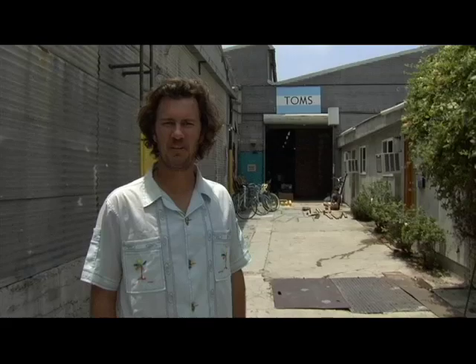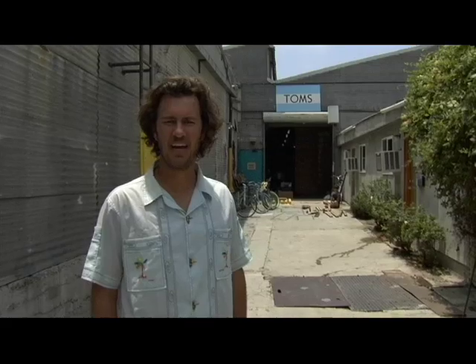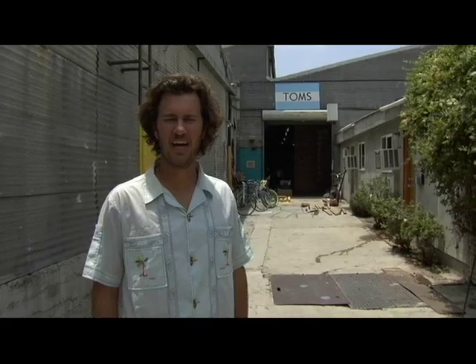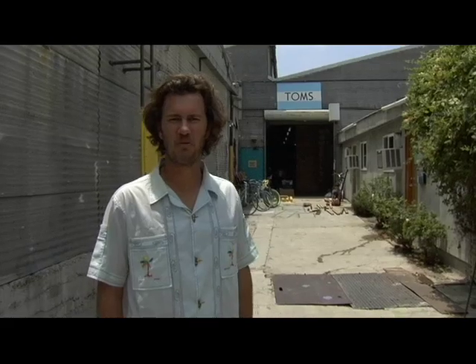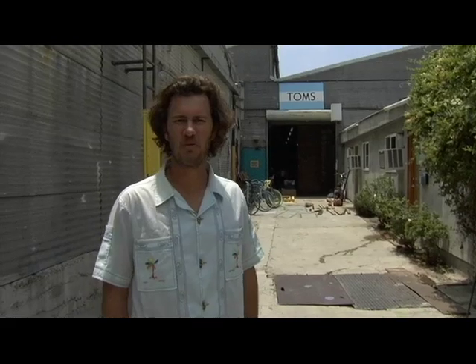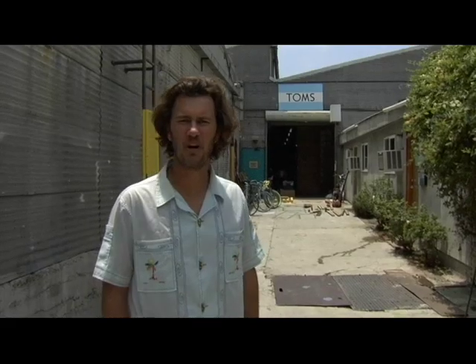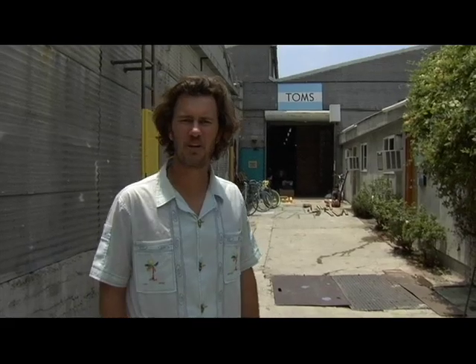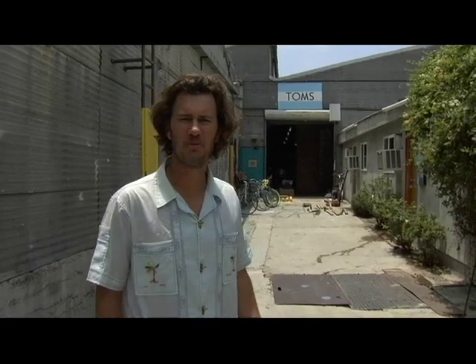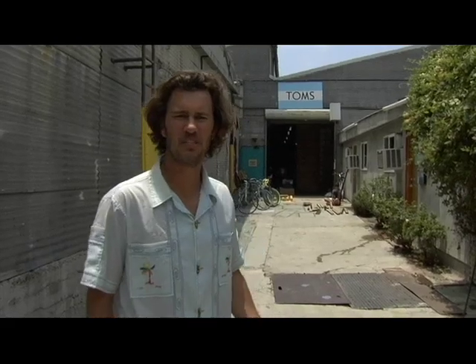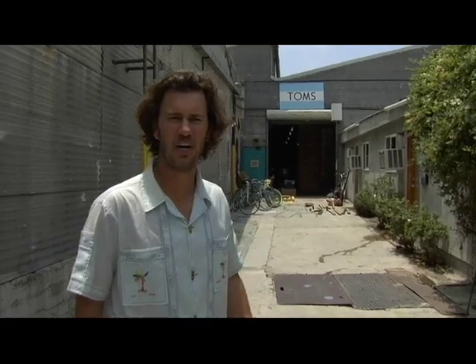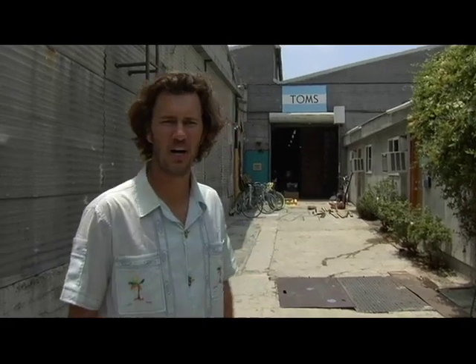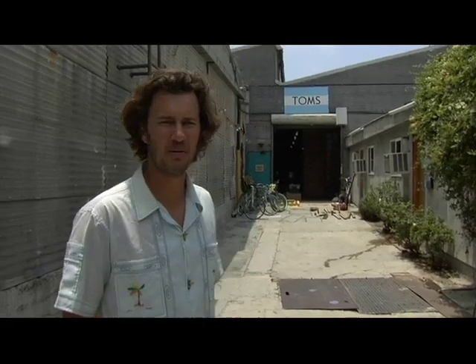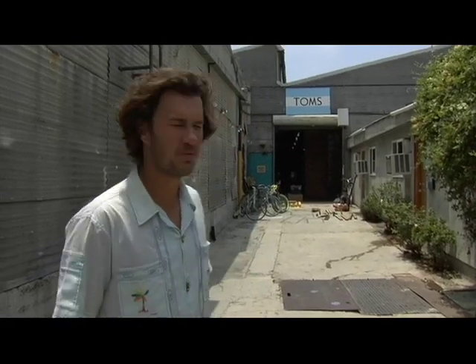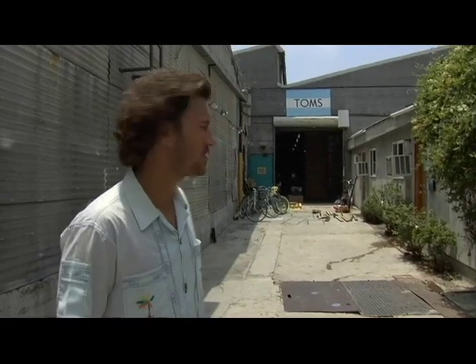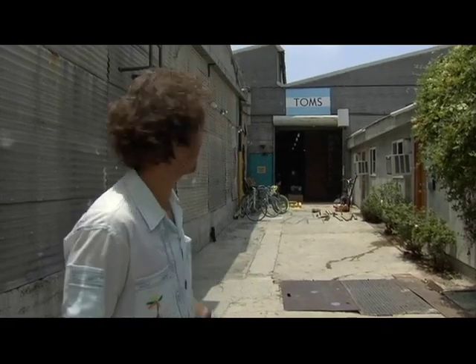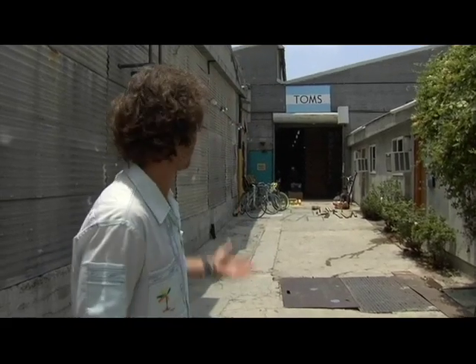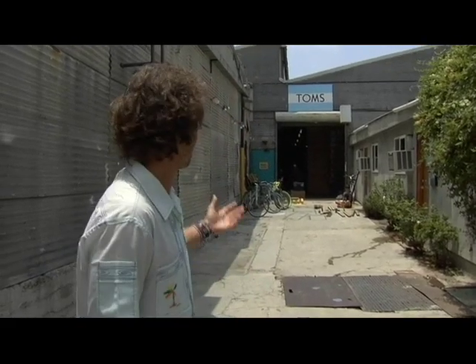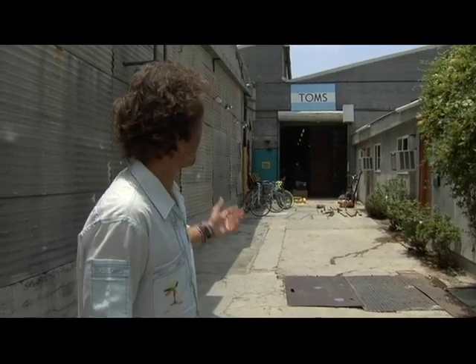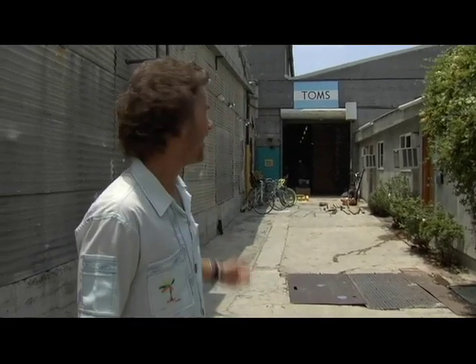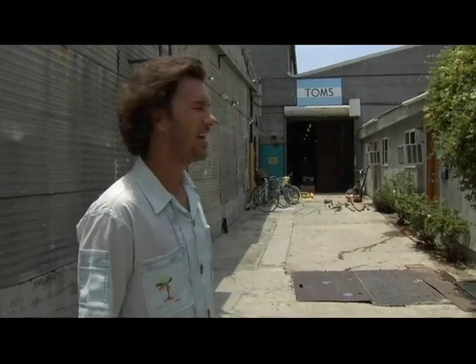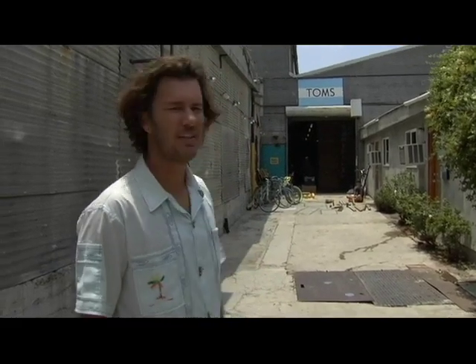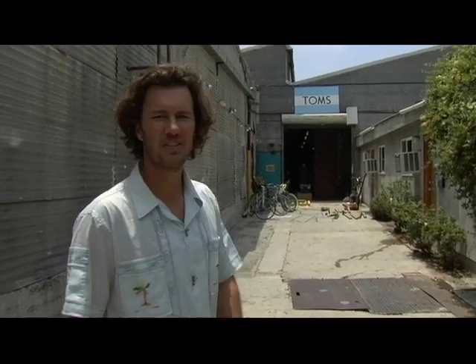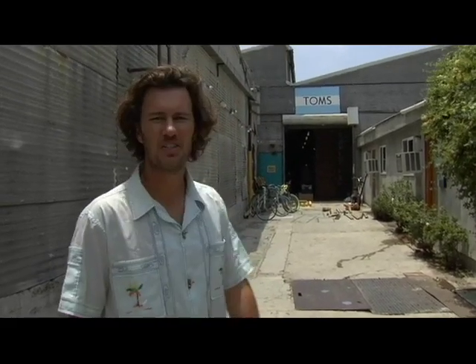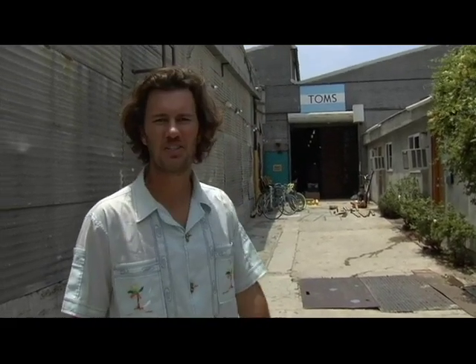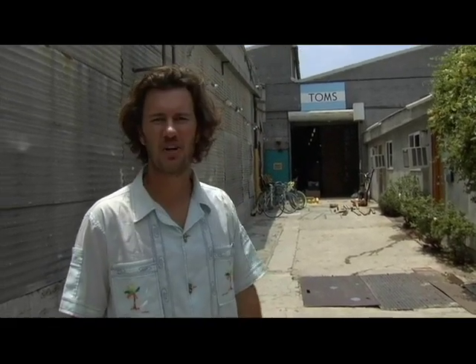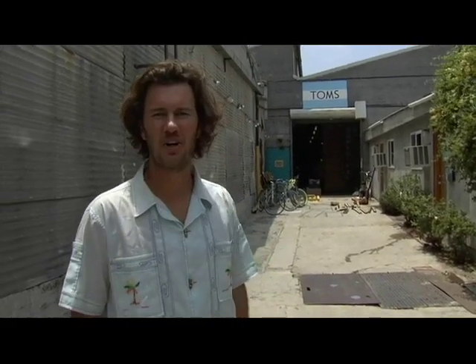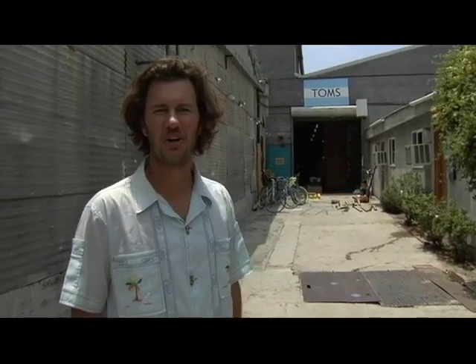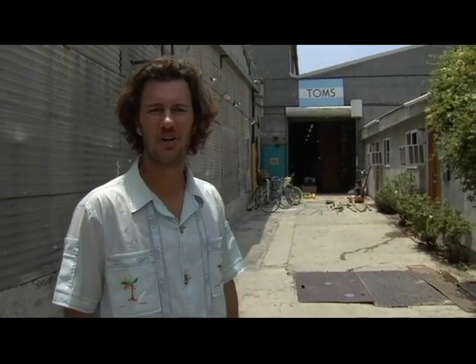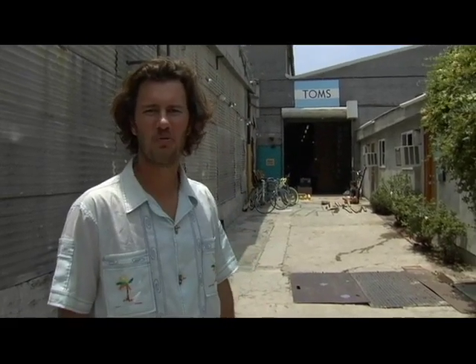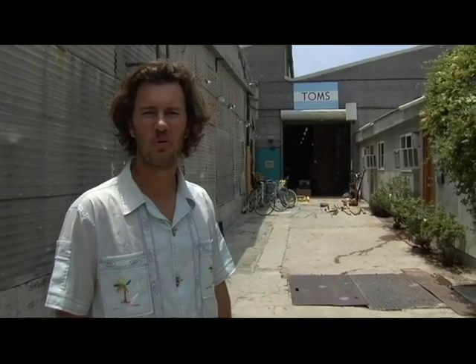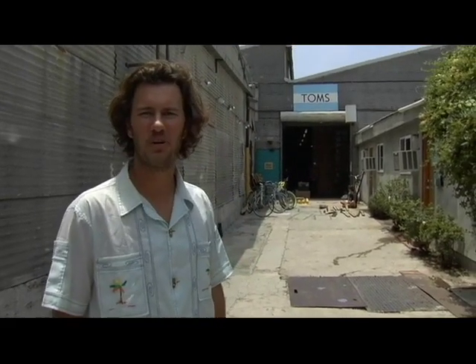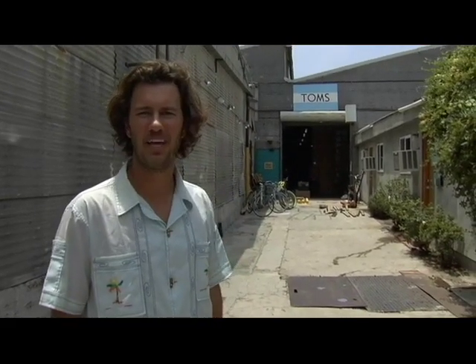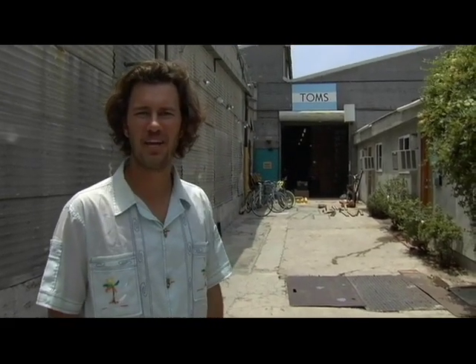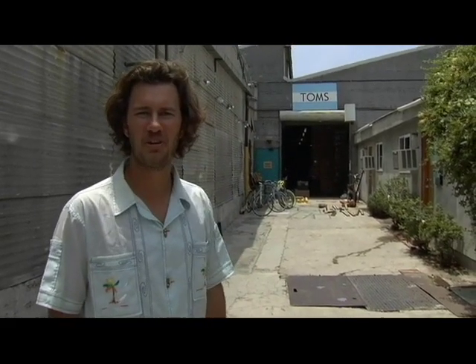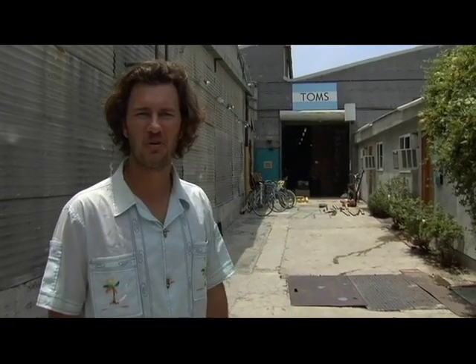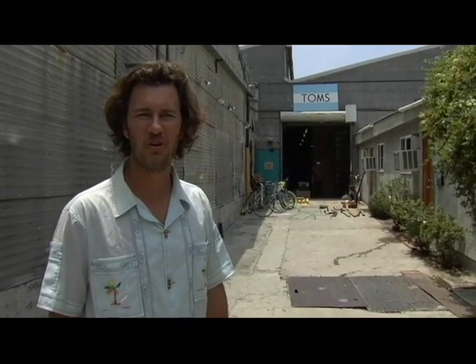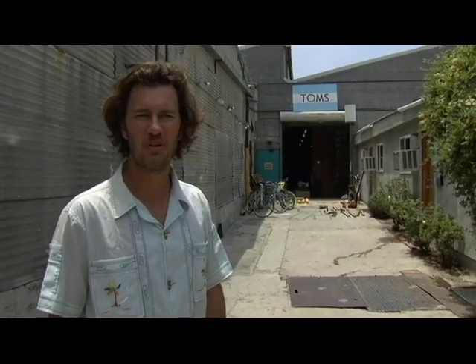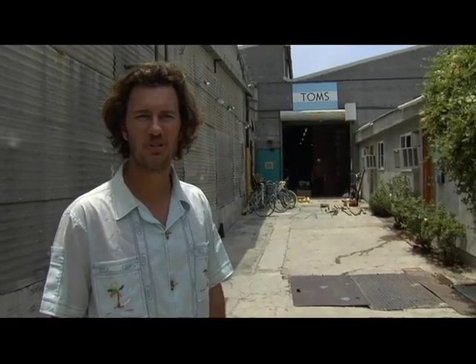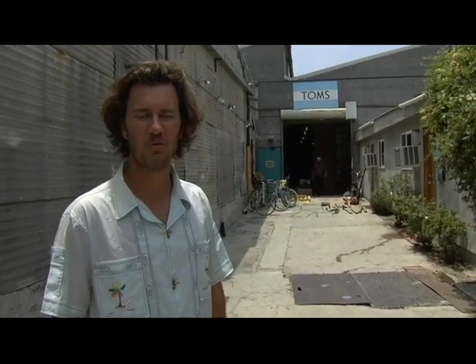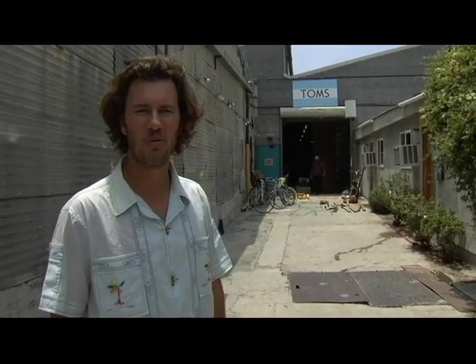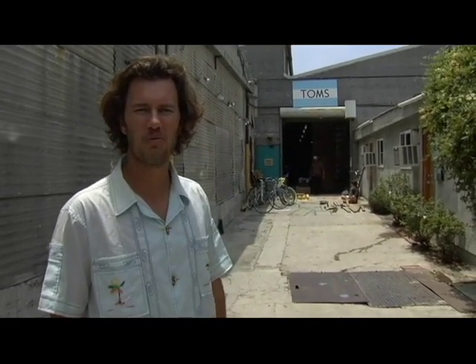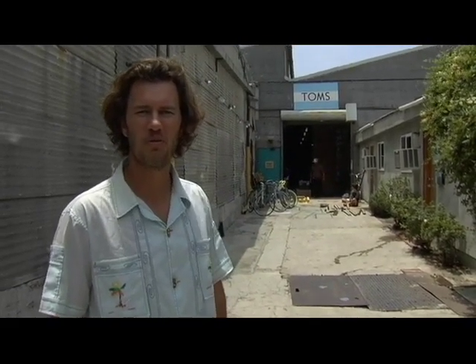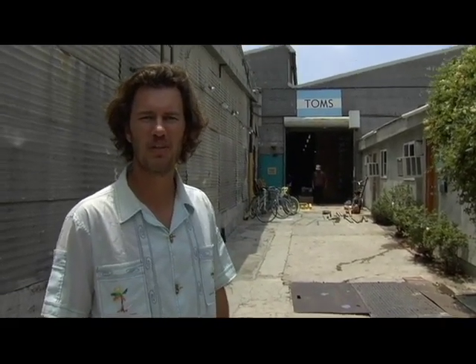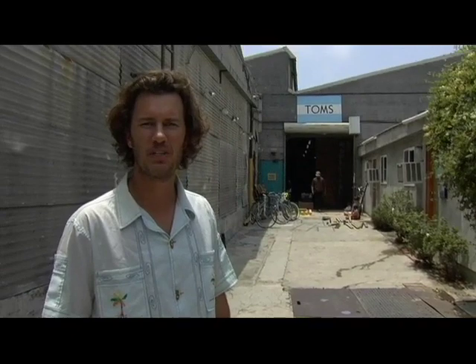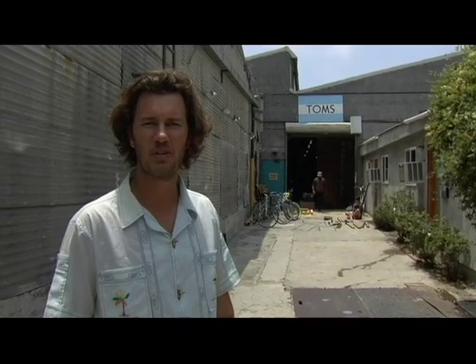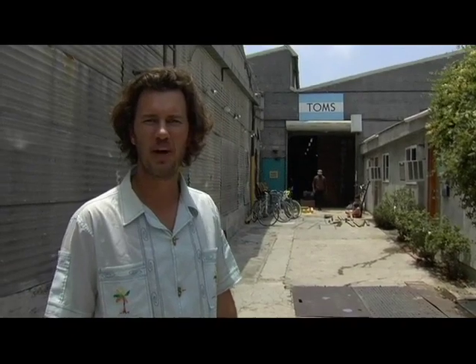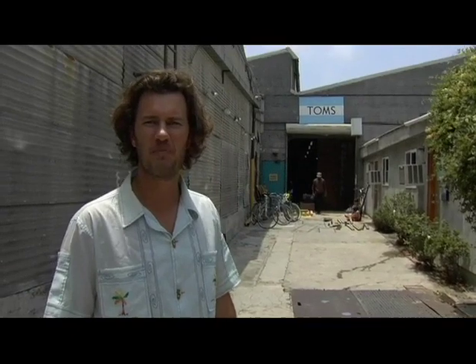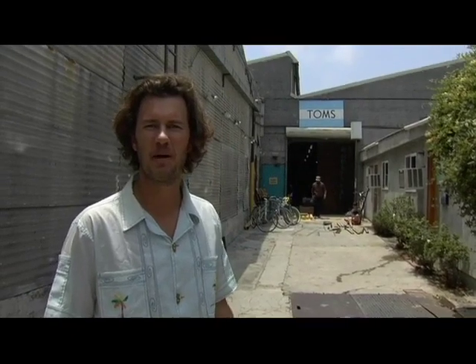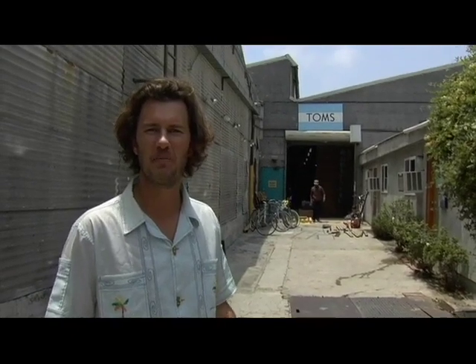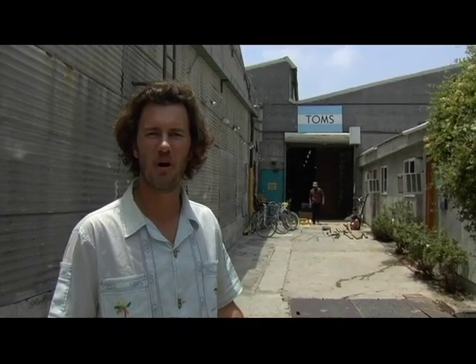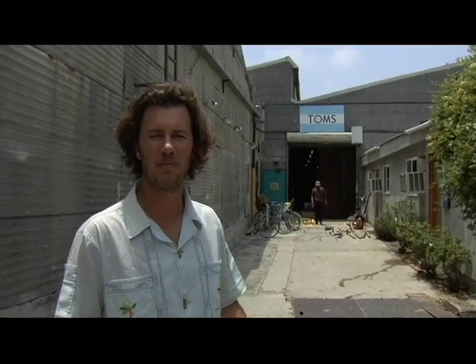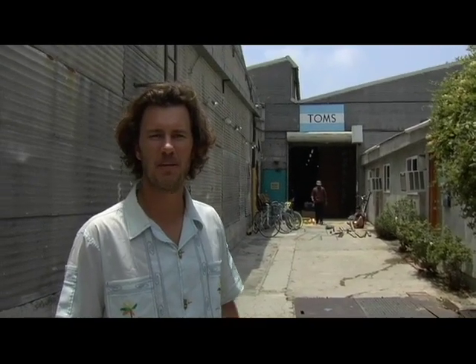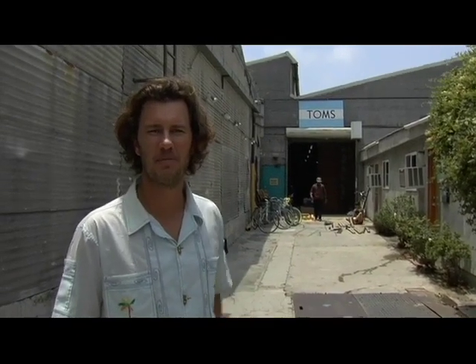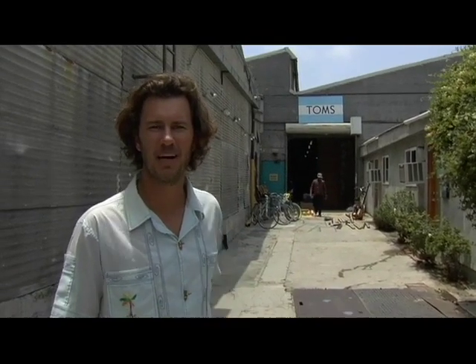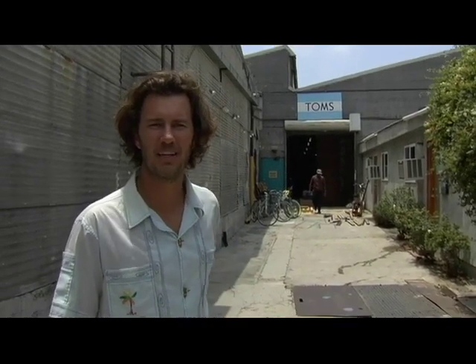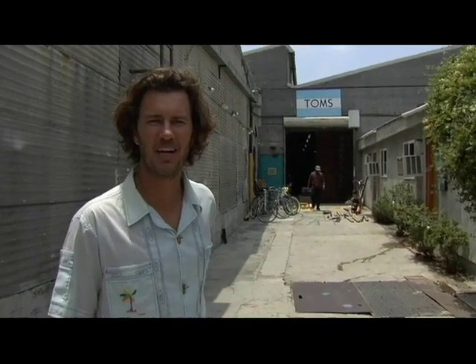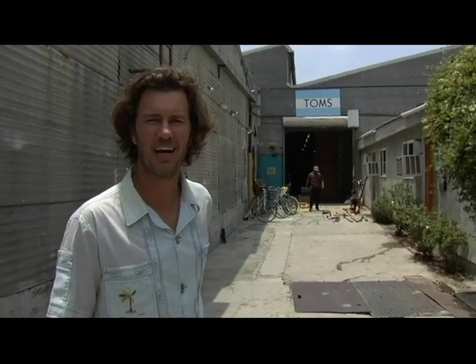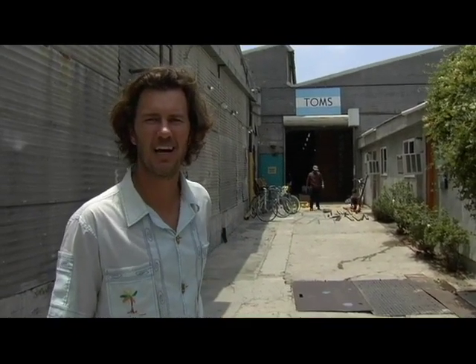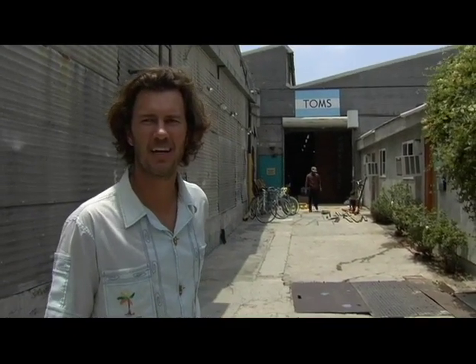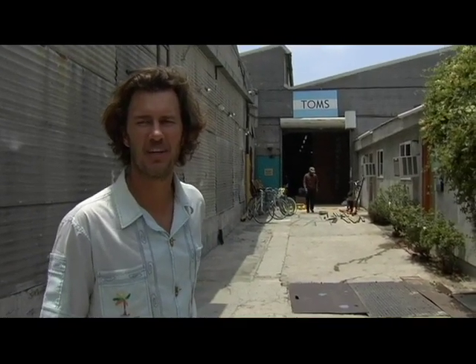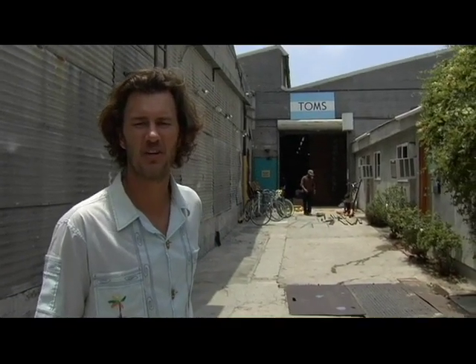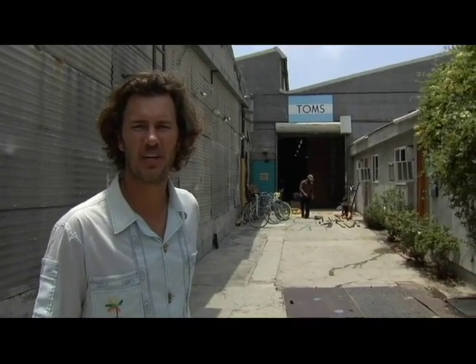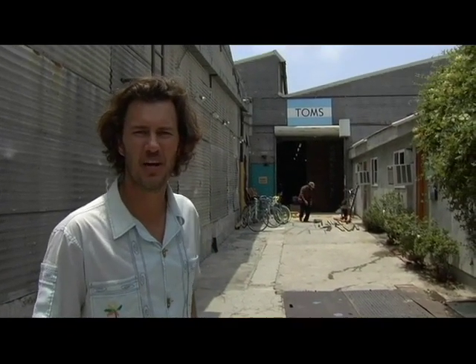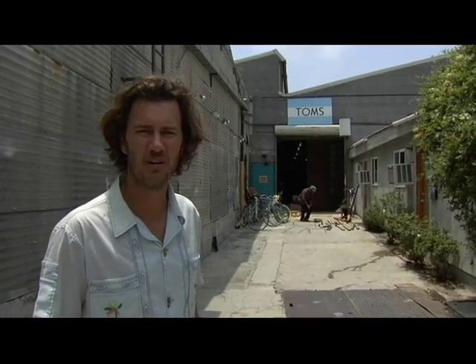Welcome to TOMS. This is our world headquarters where we moved into out of my apartment about a year ago.